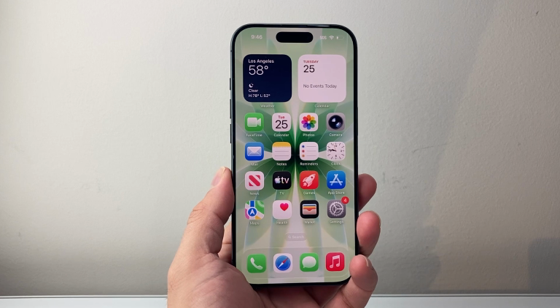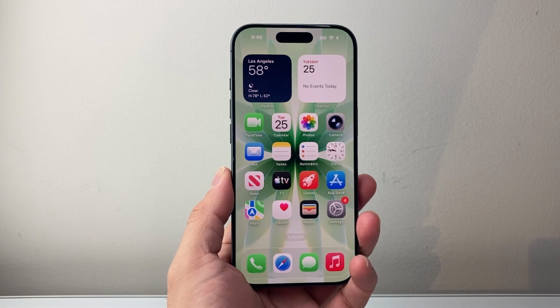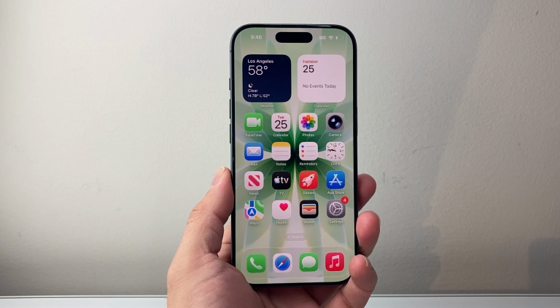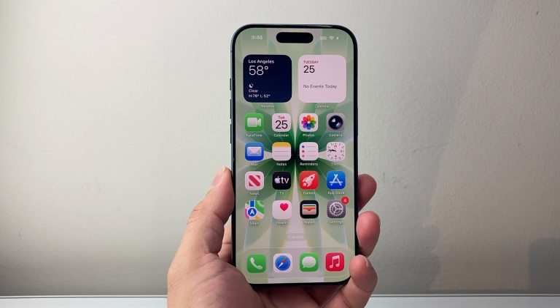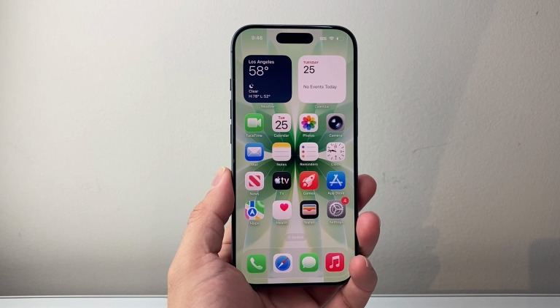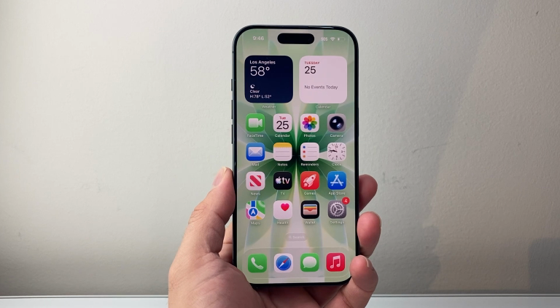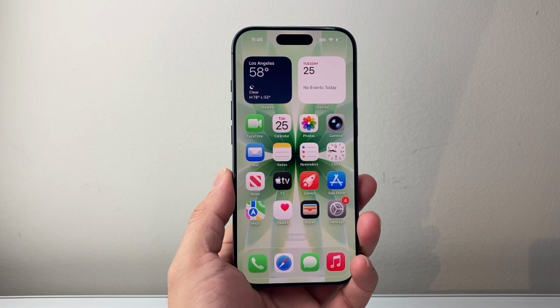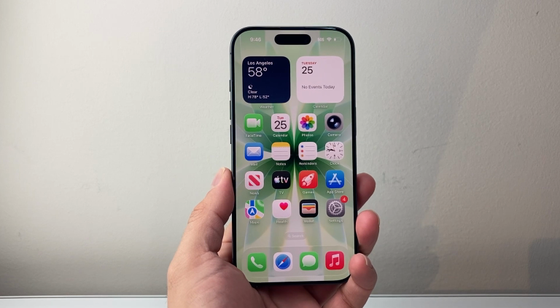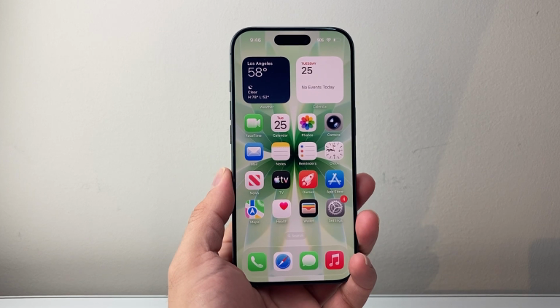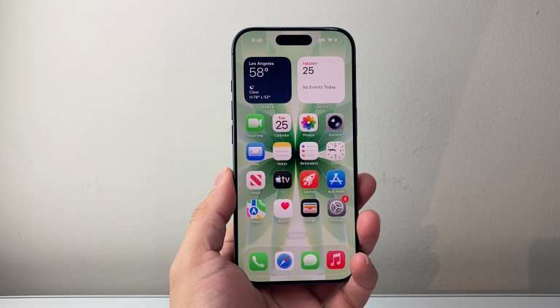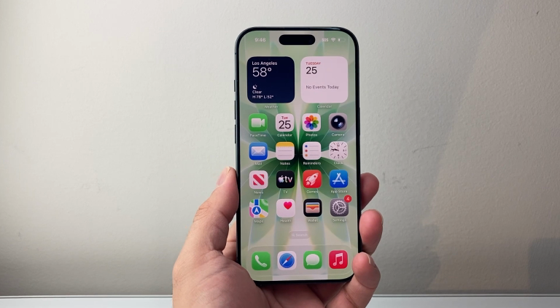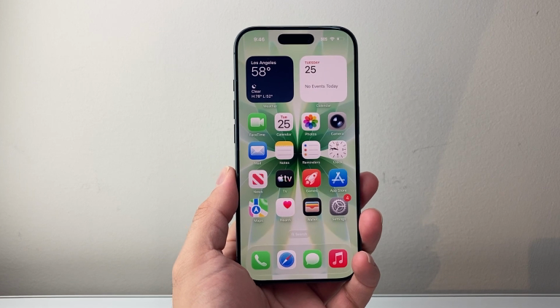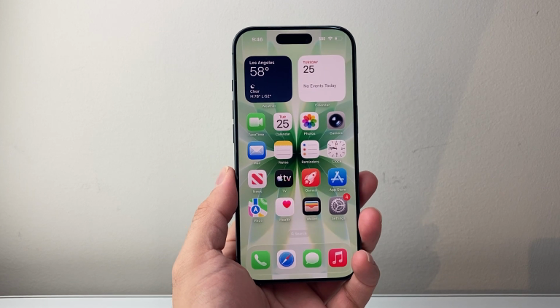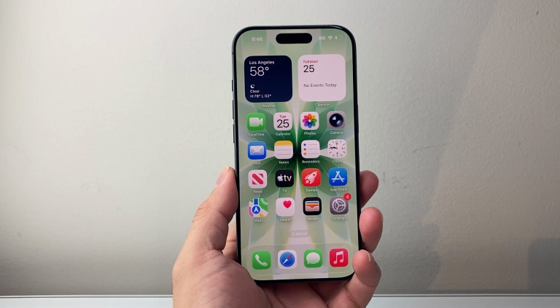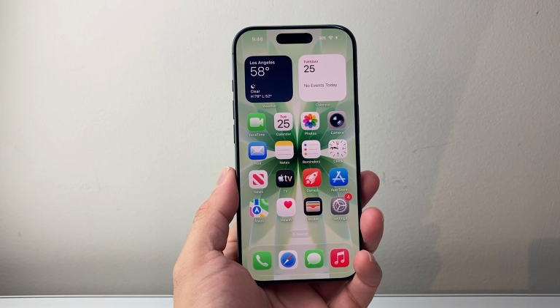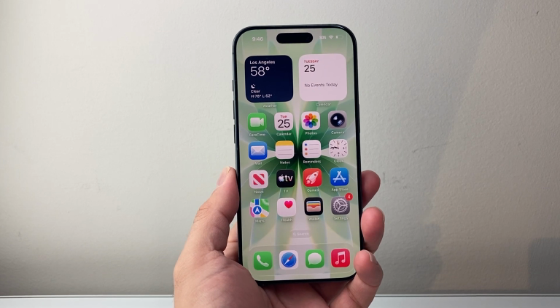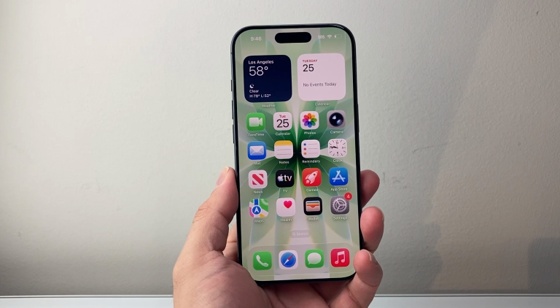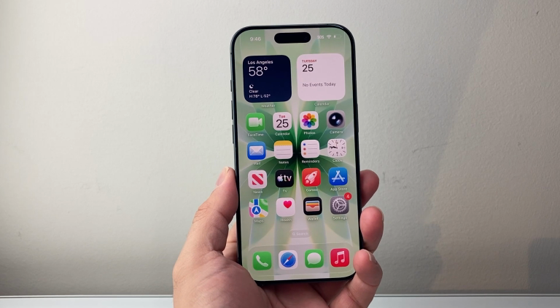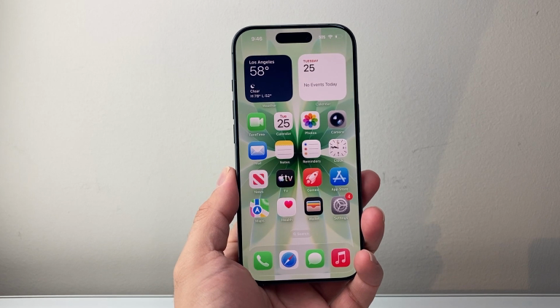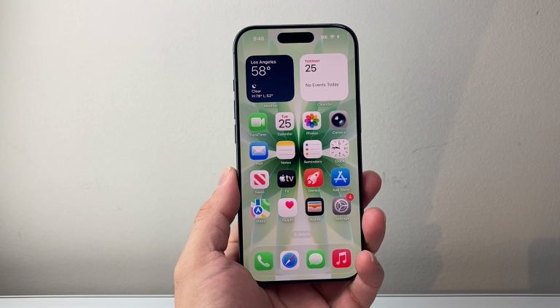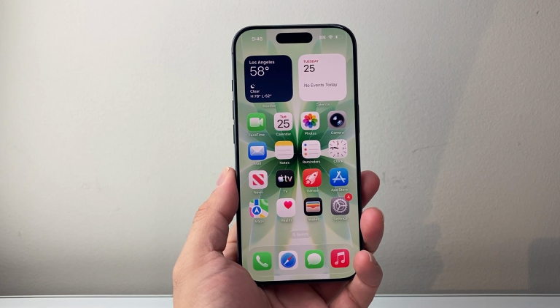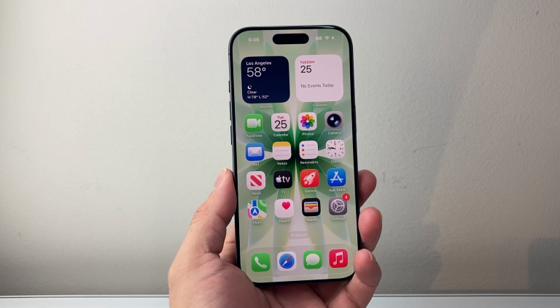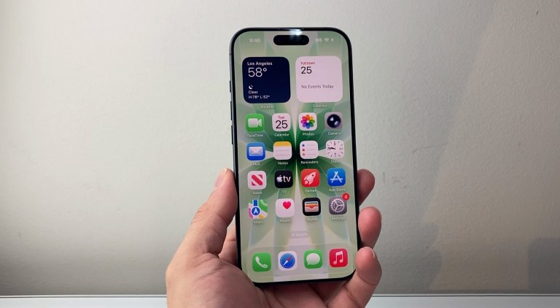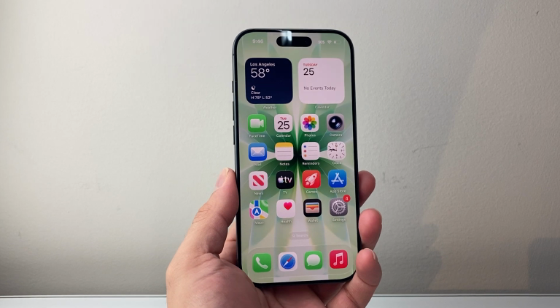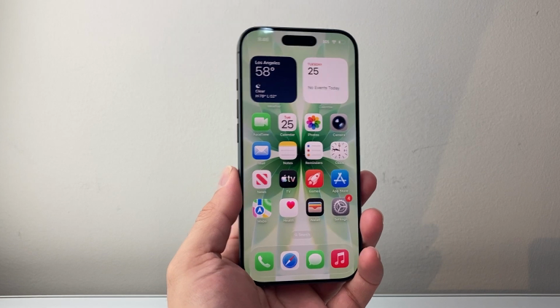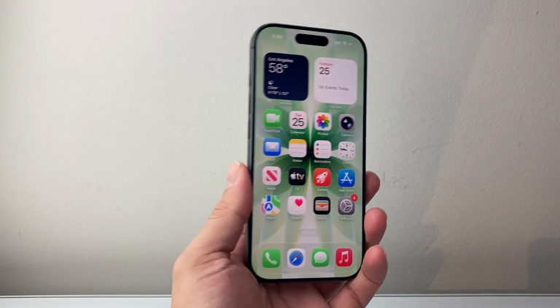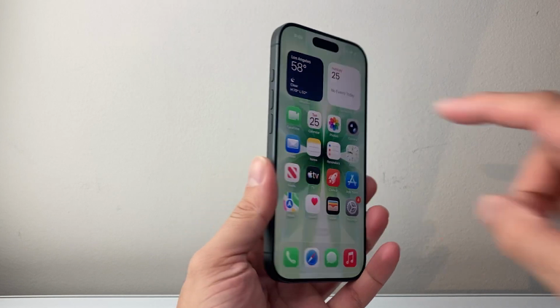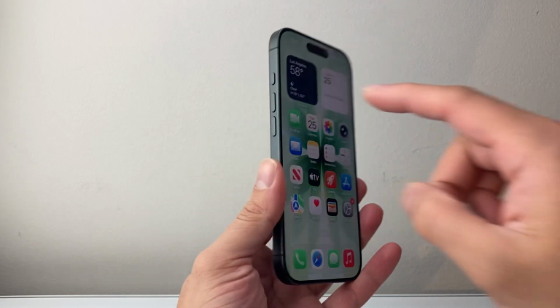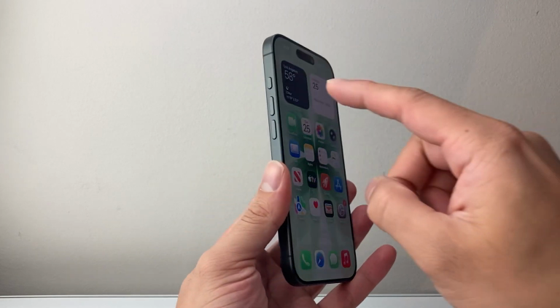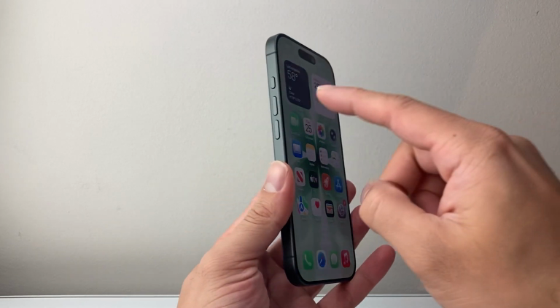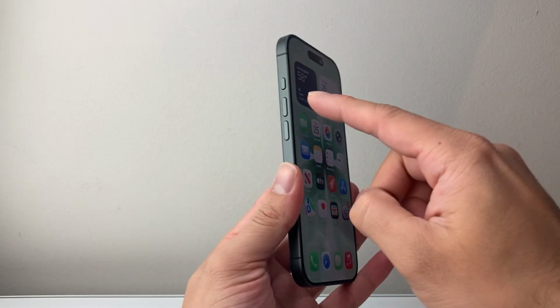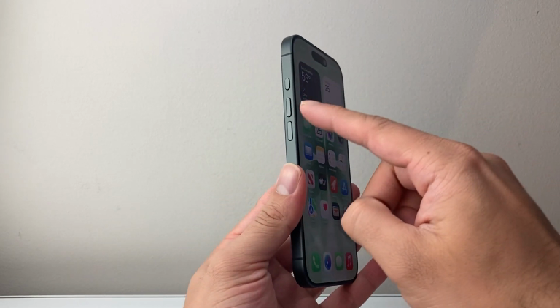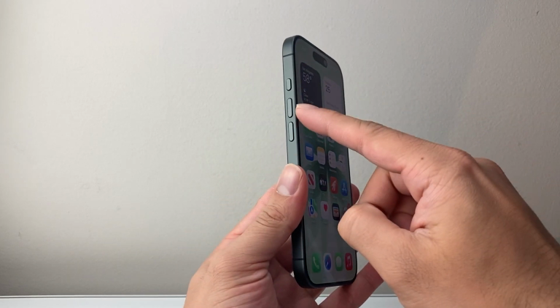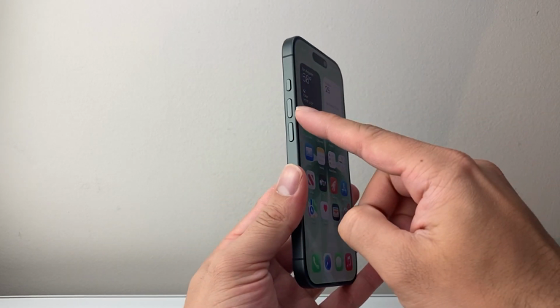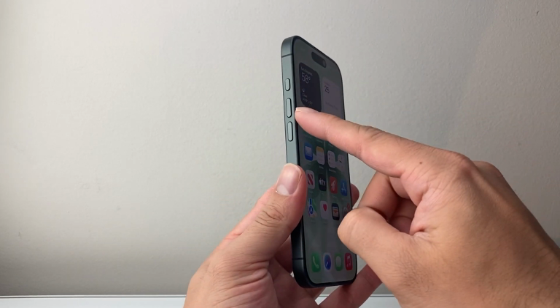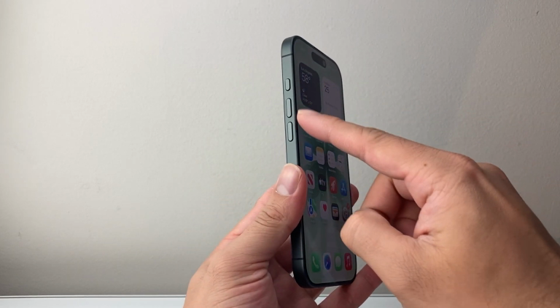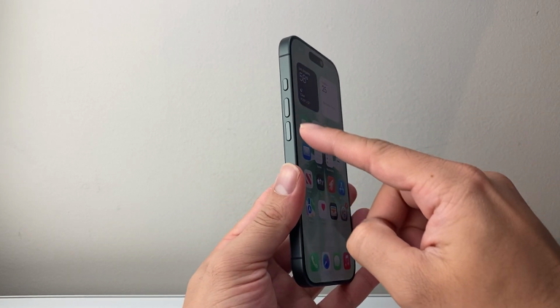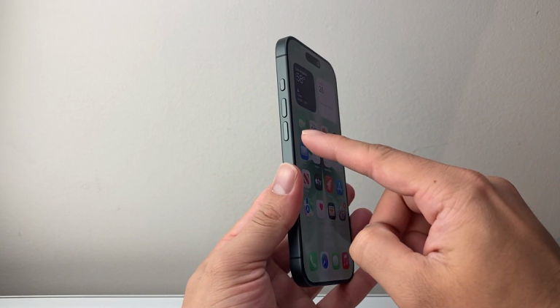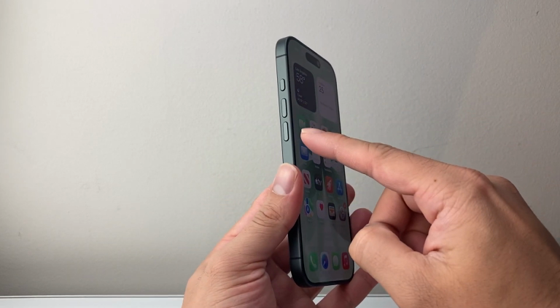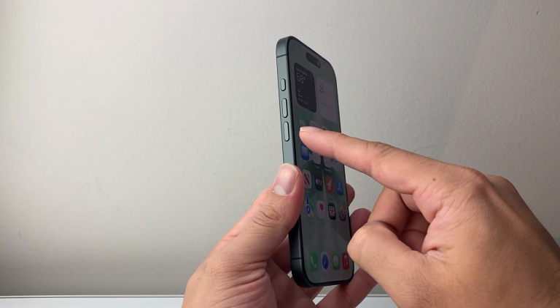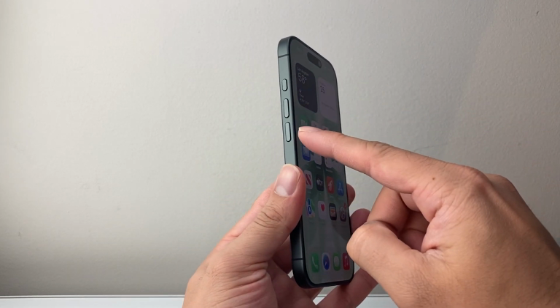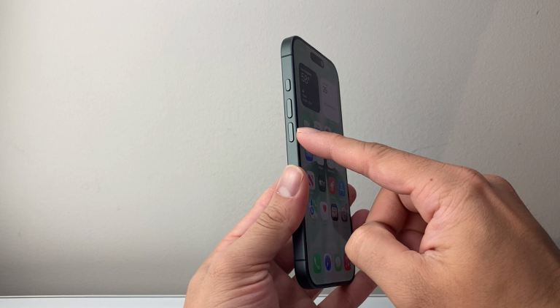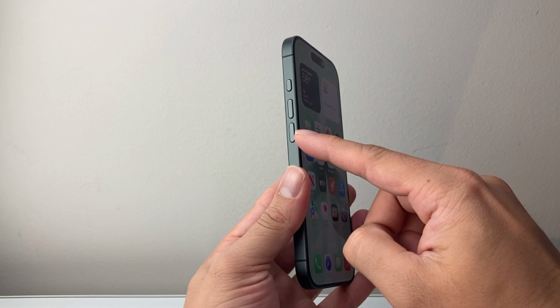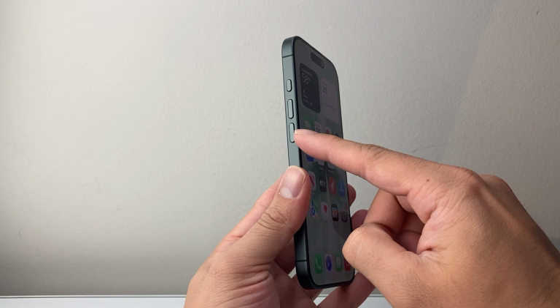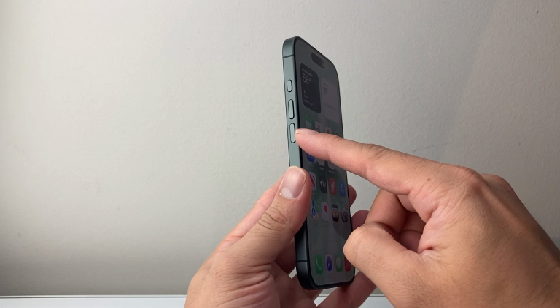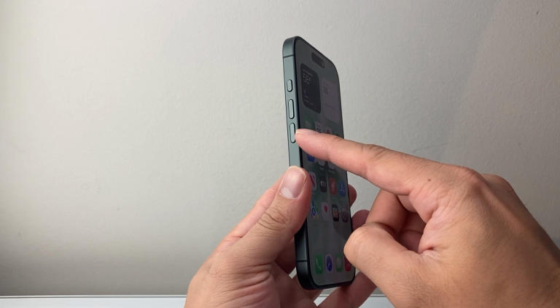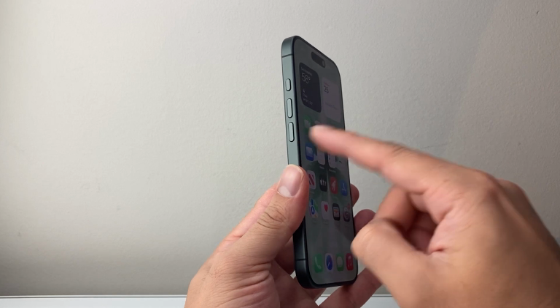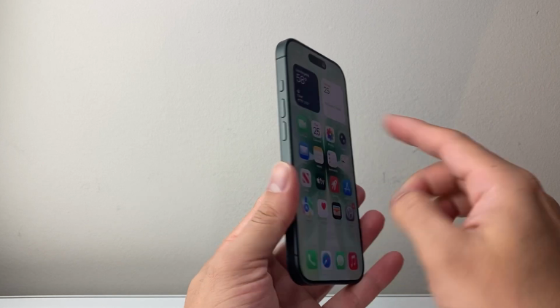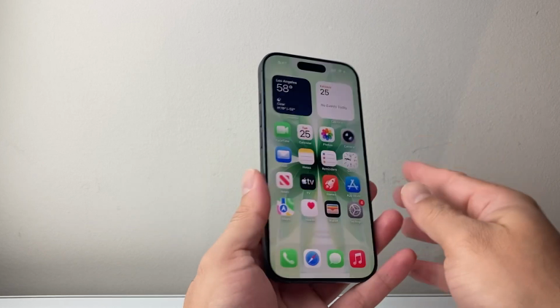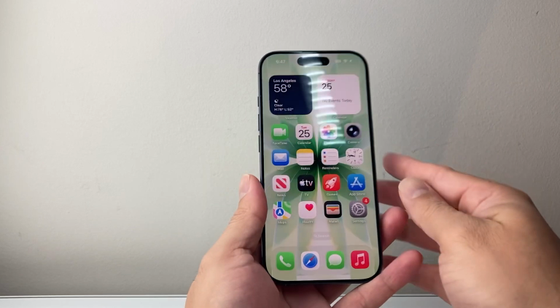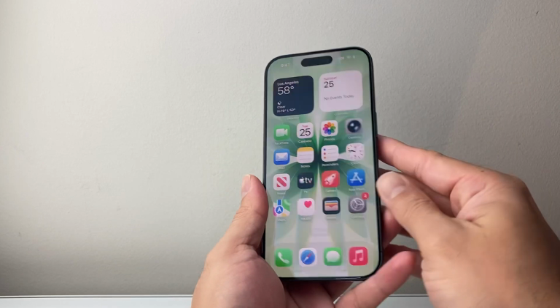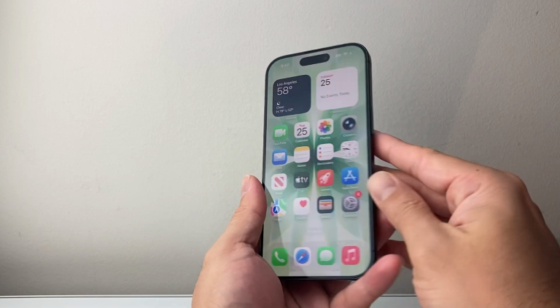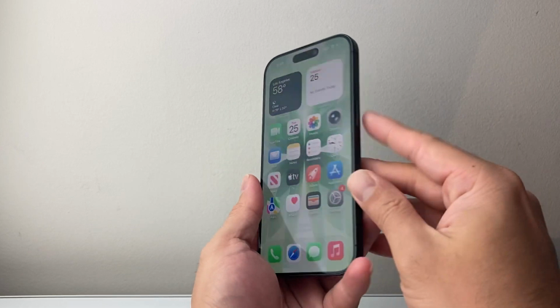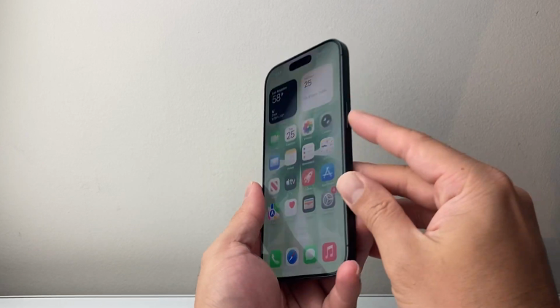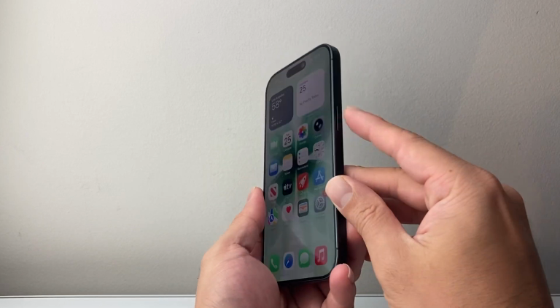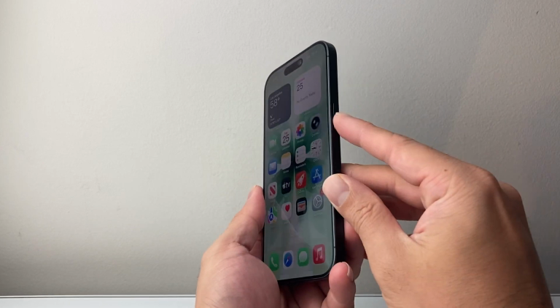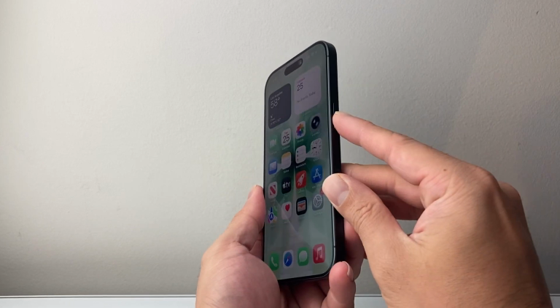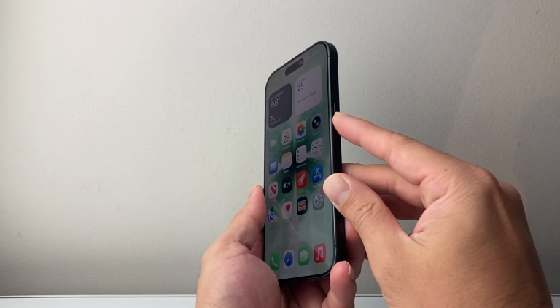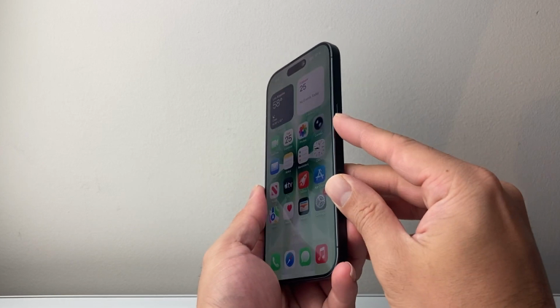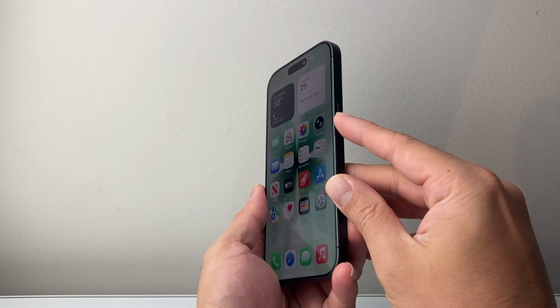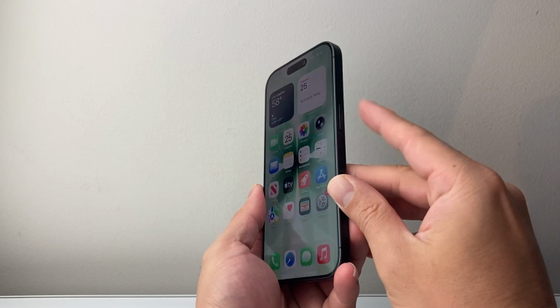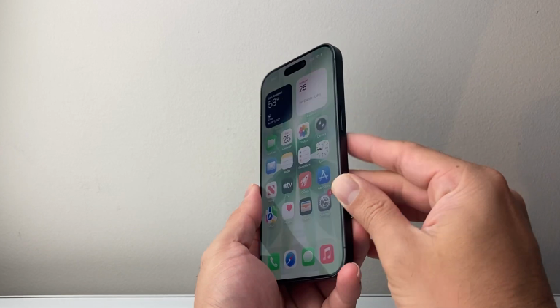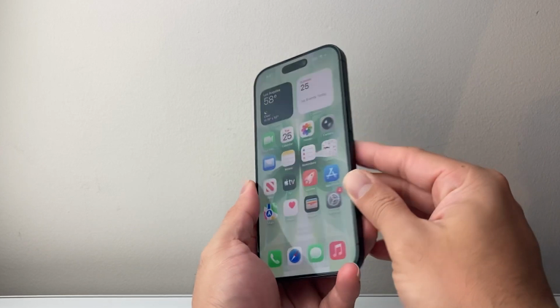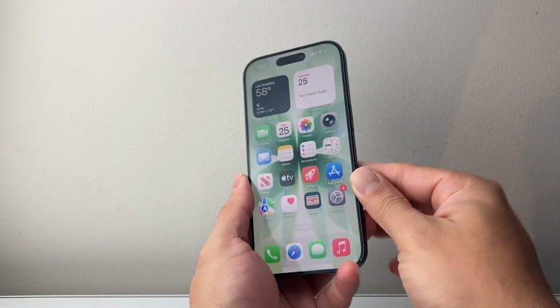Now in order to do this, first thing is you're going to locate the volume up and the volume down button, and then this big side button.